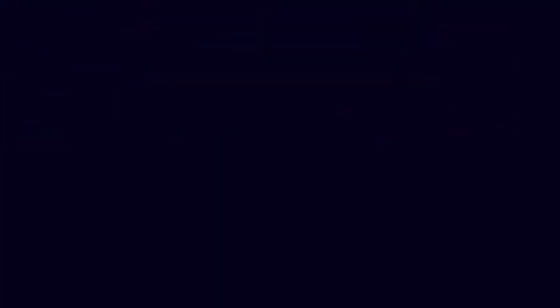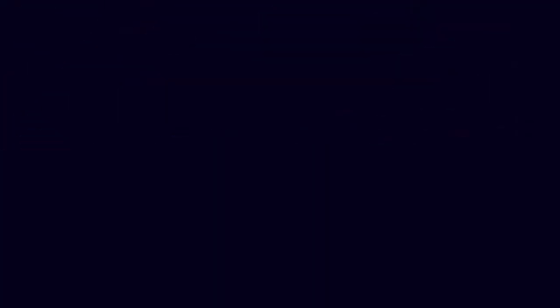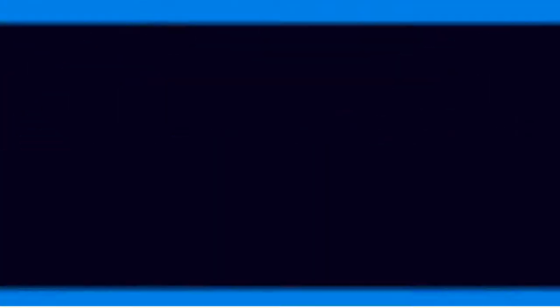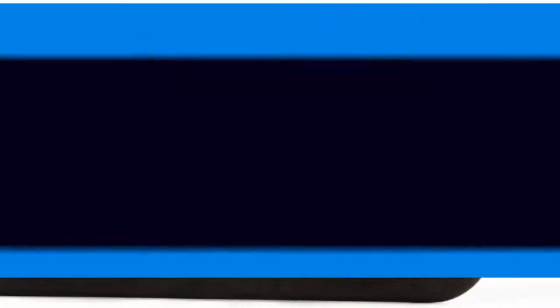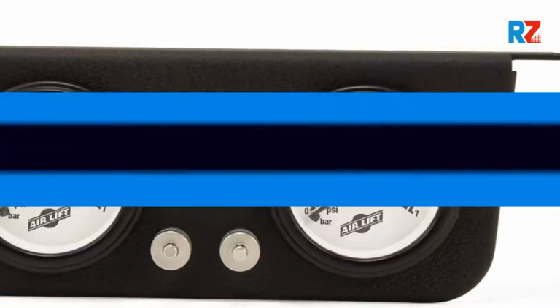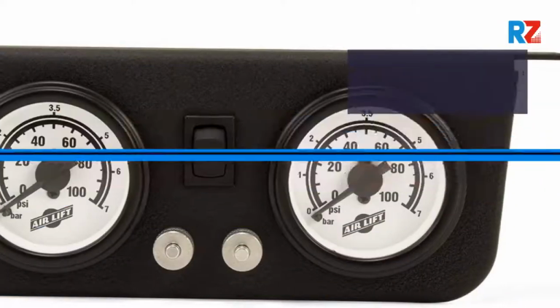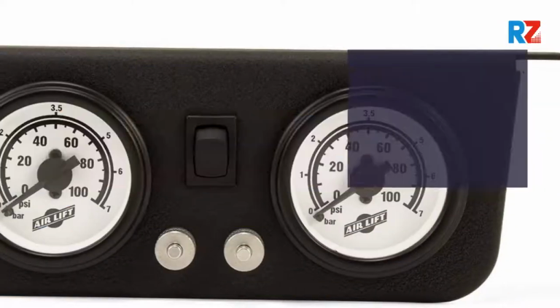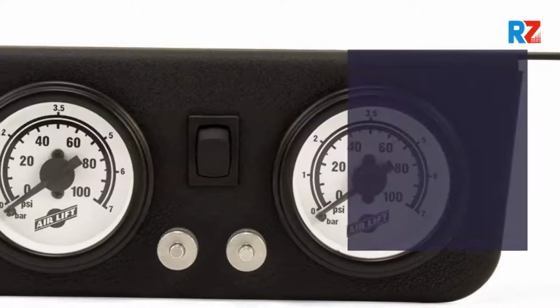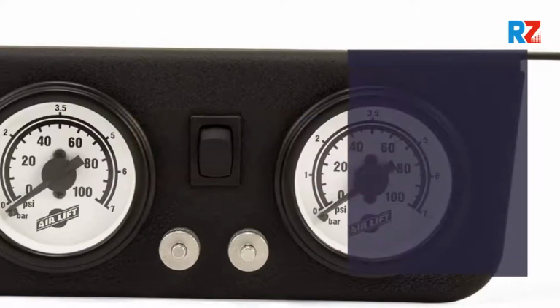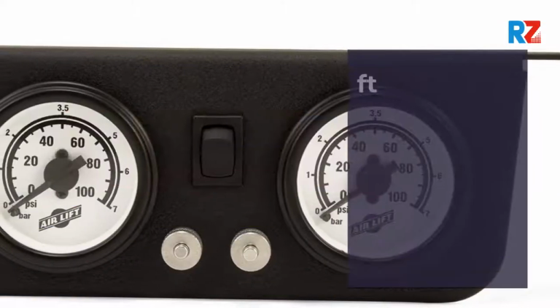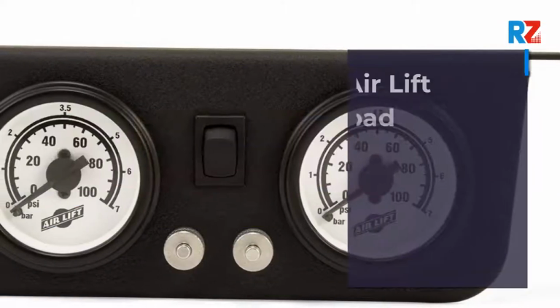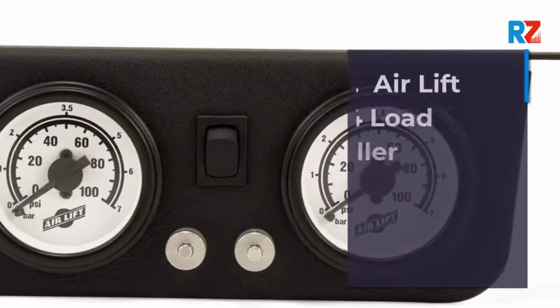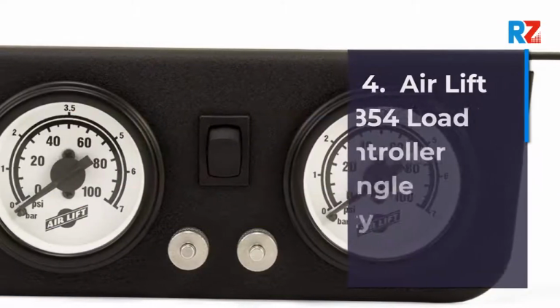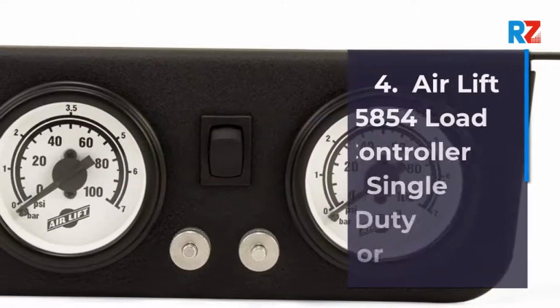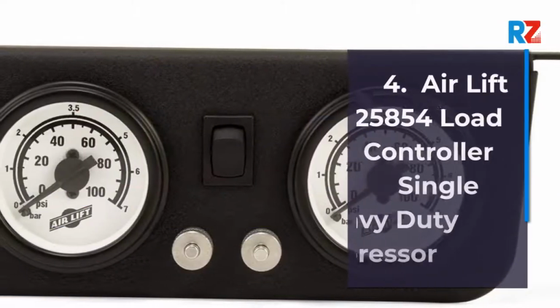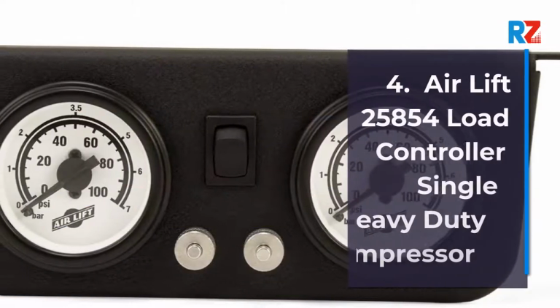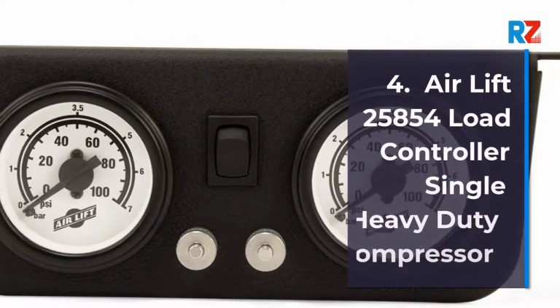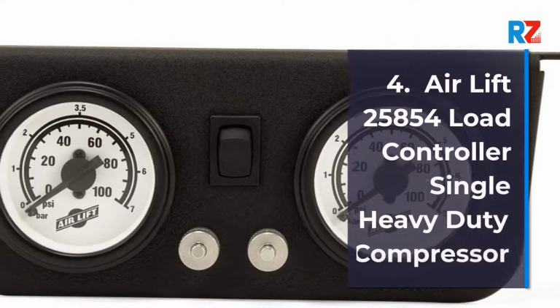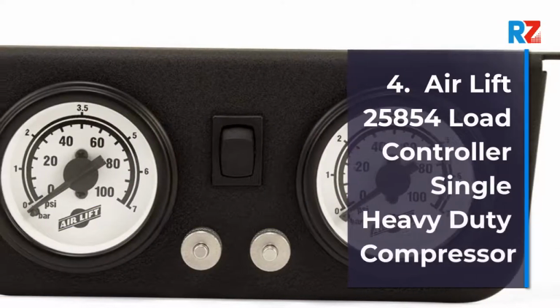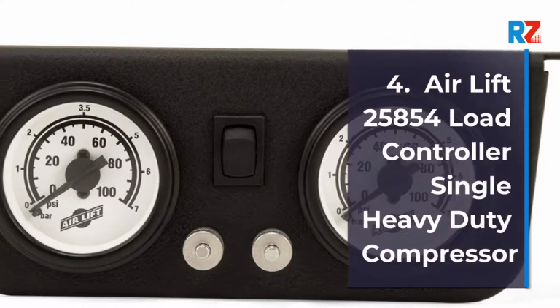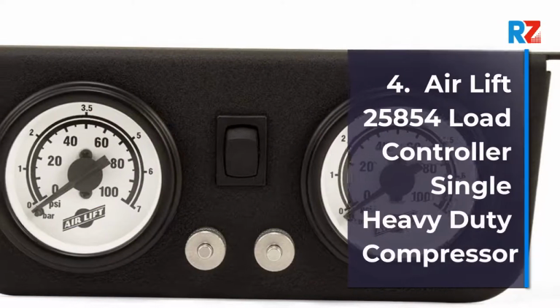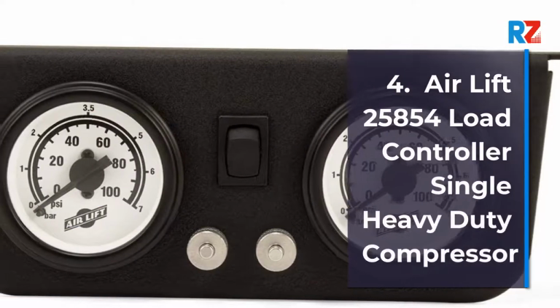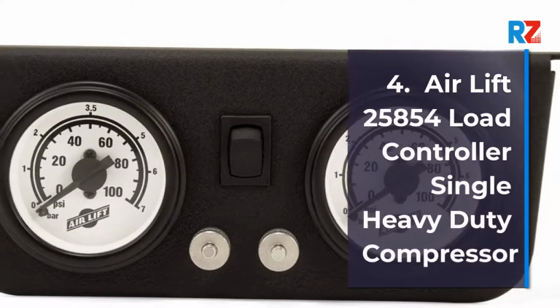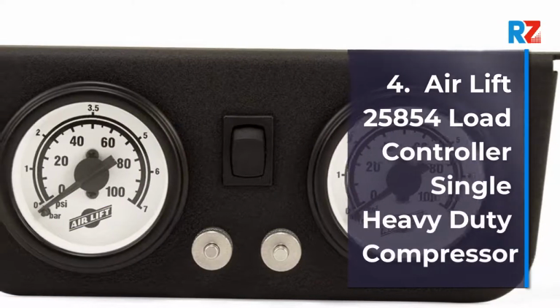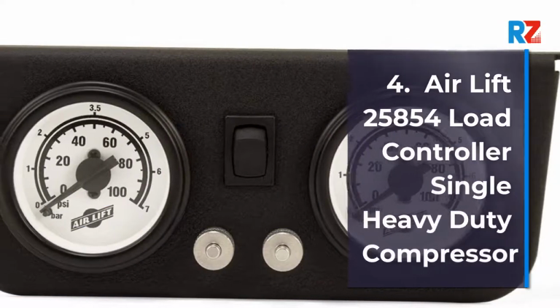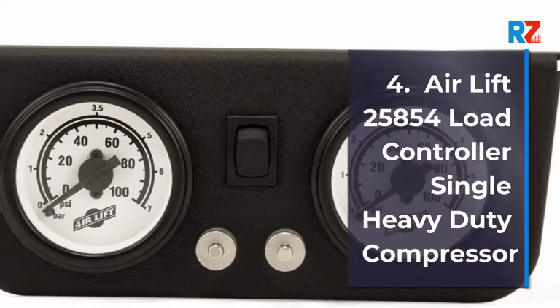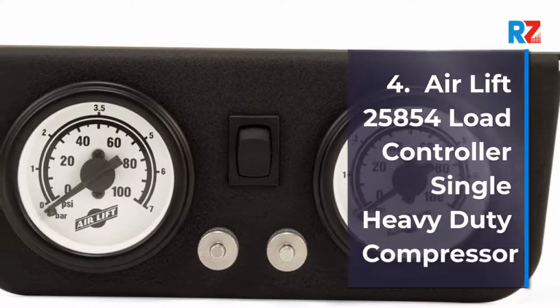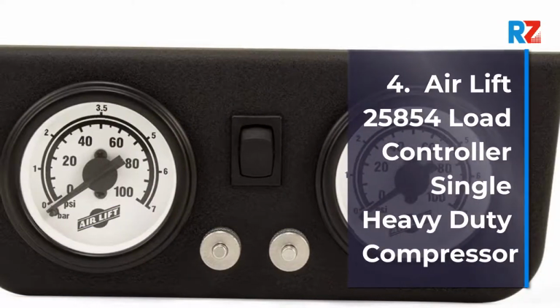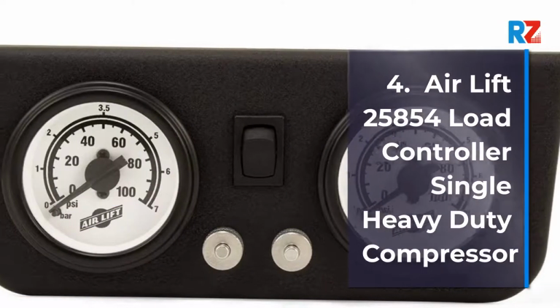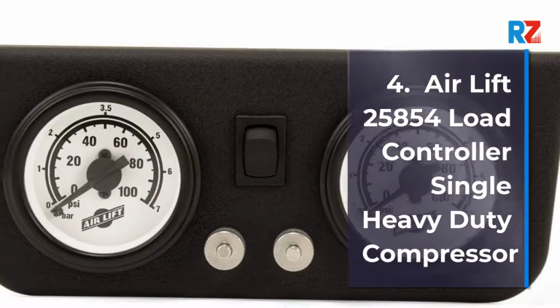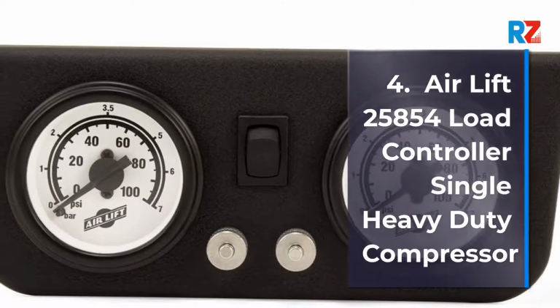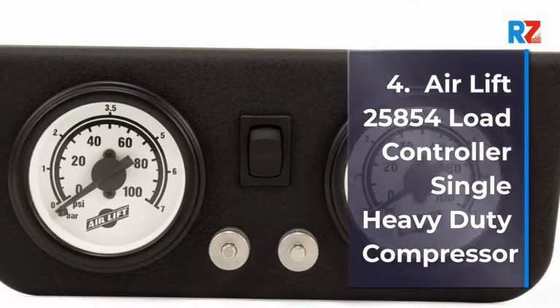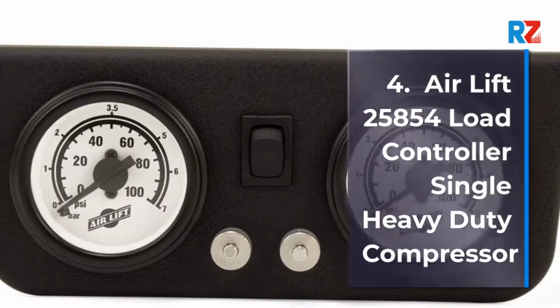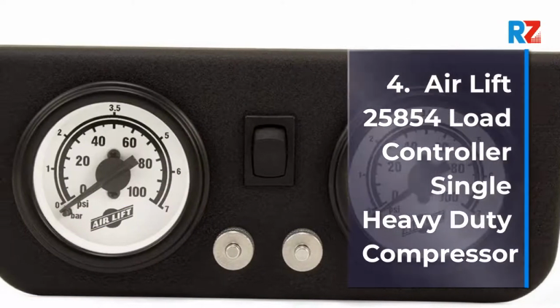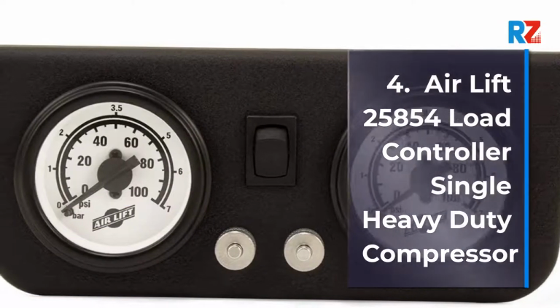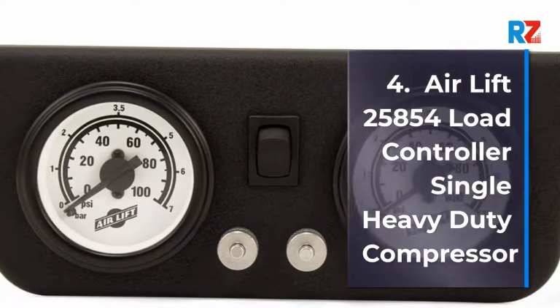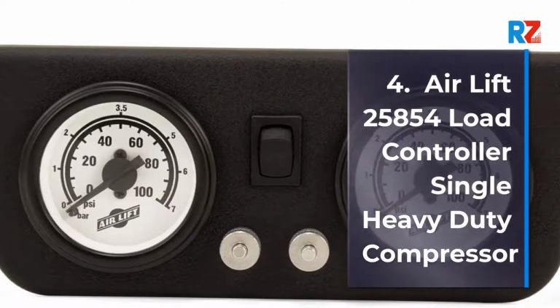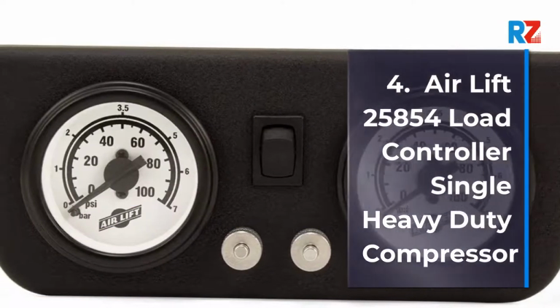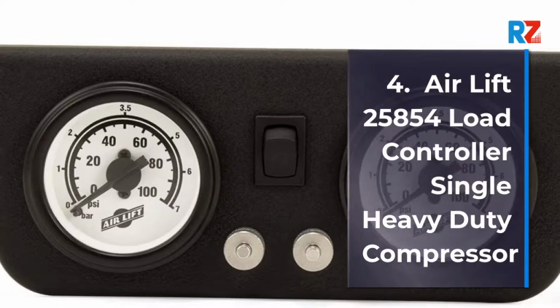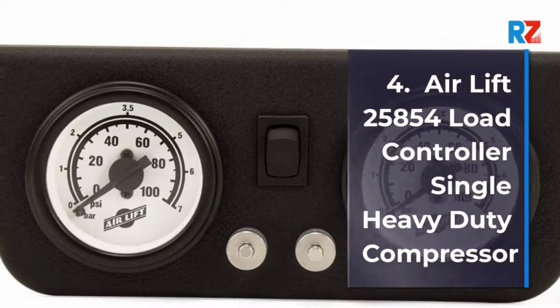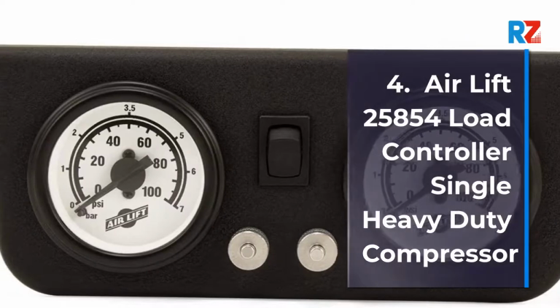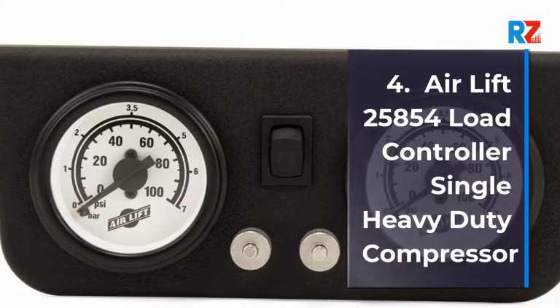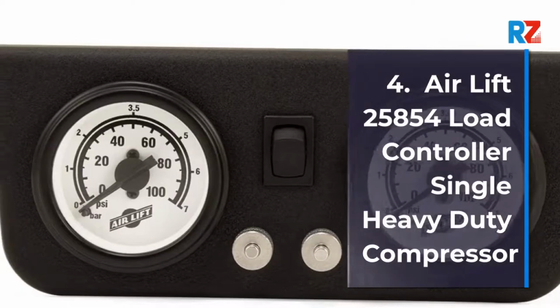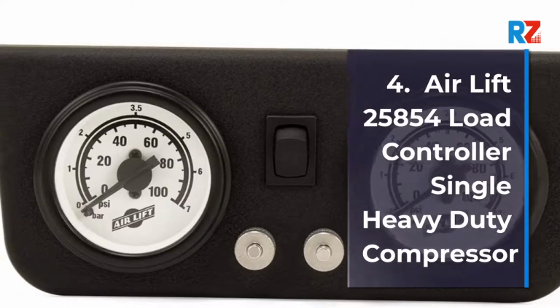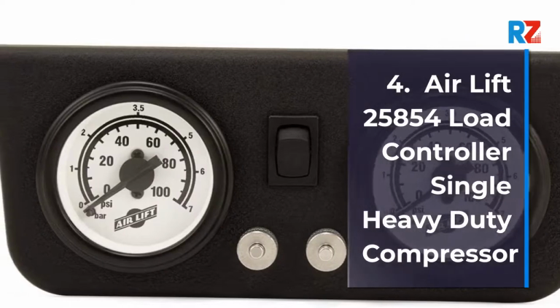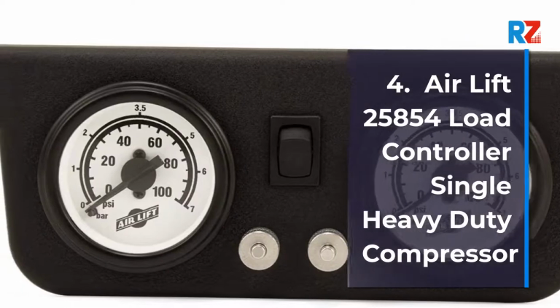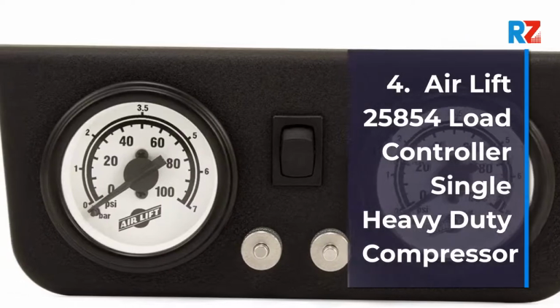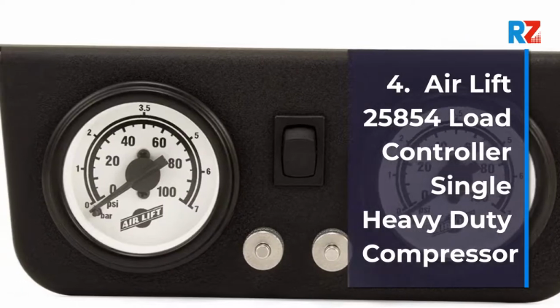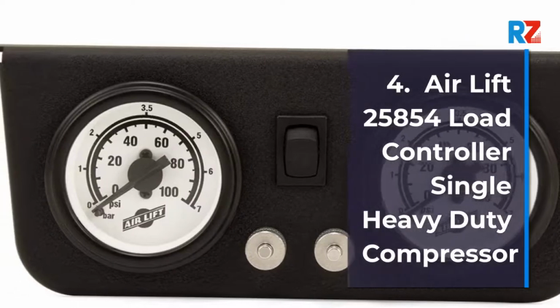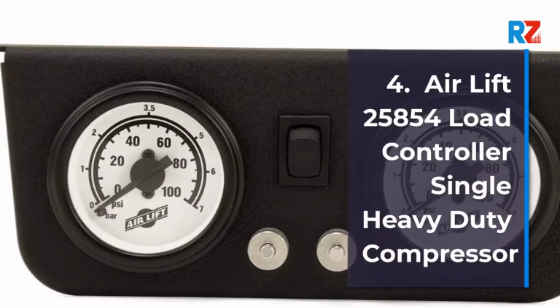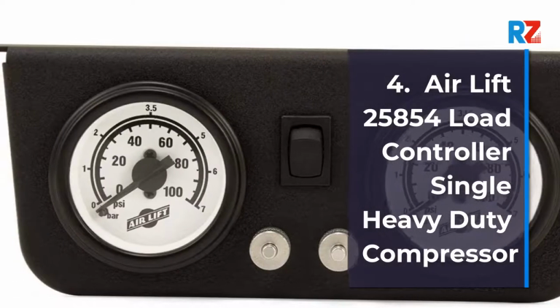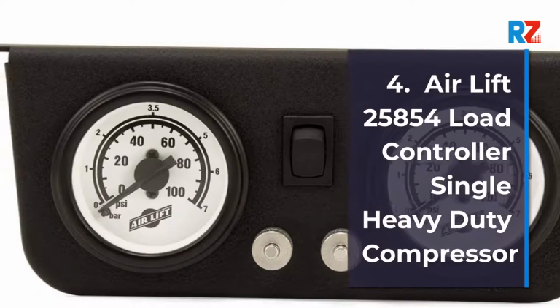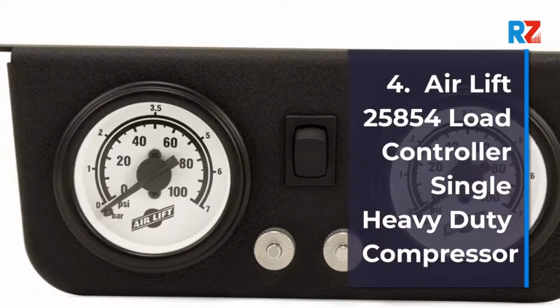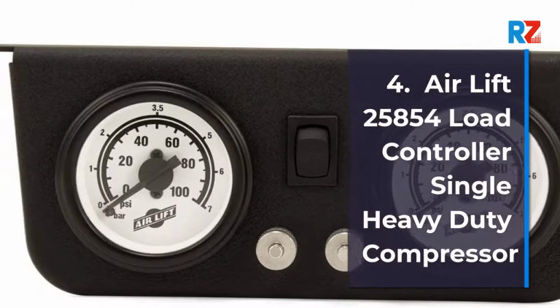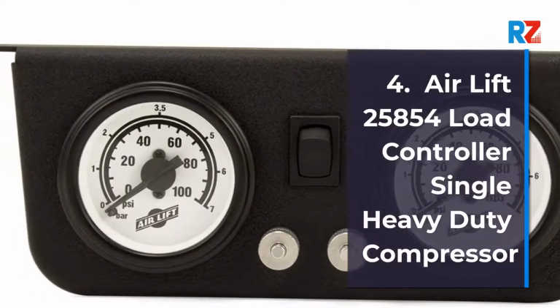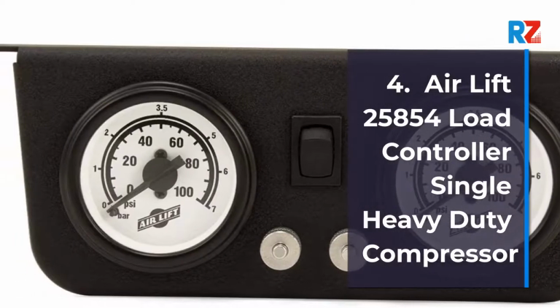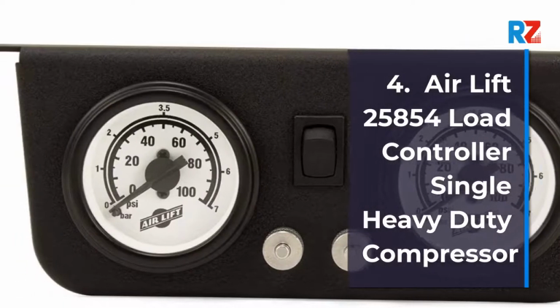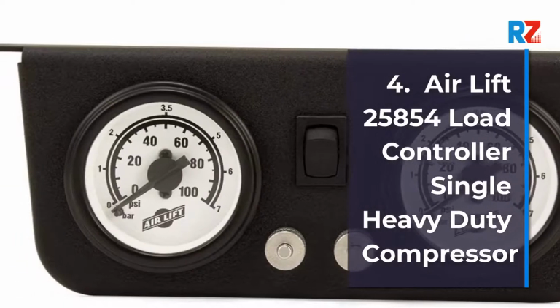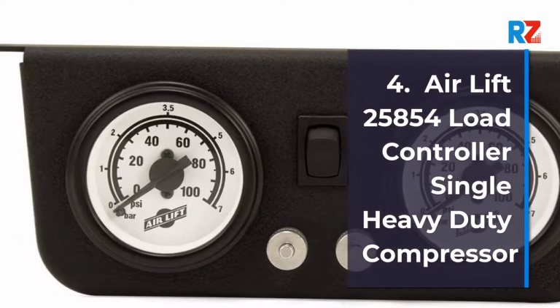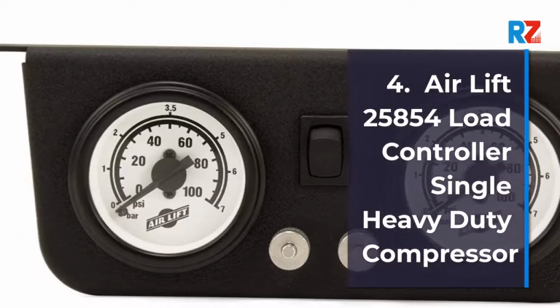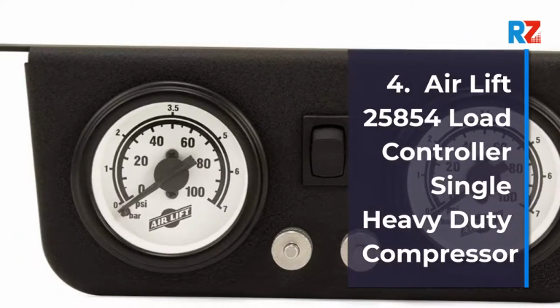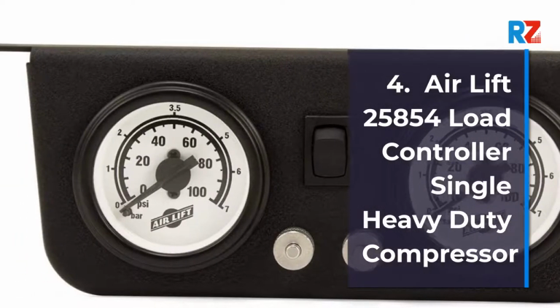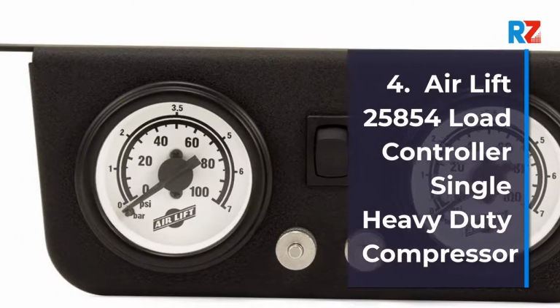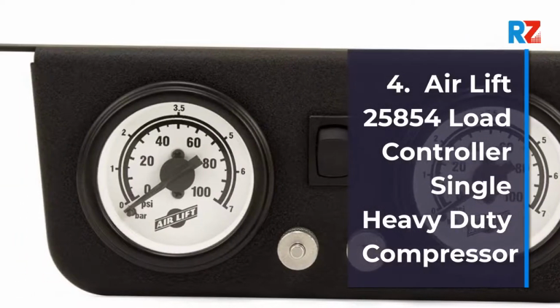4. Air Lift 25854 Load Controller Single Heavy Duty Compressor.